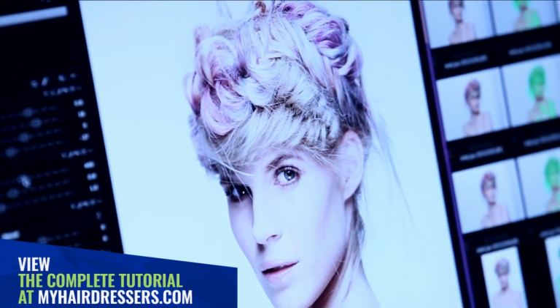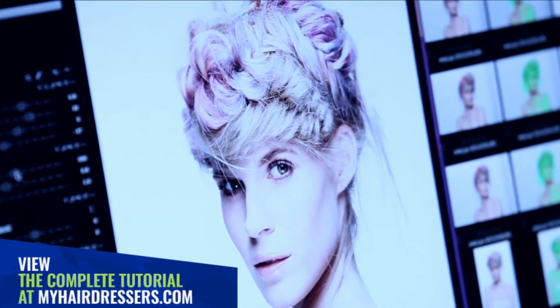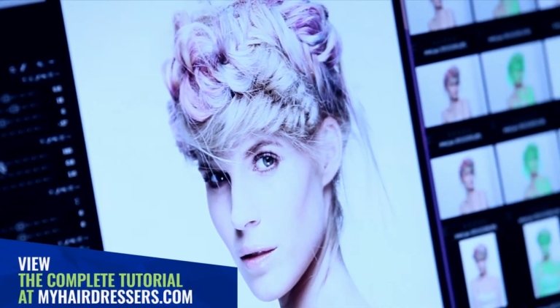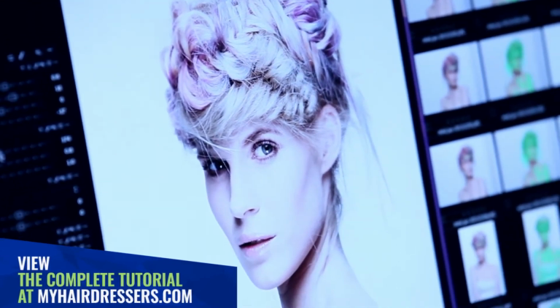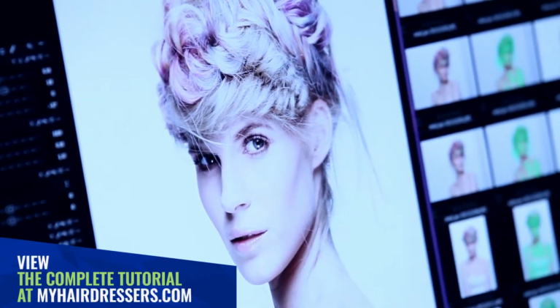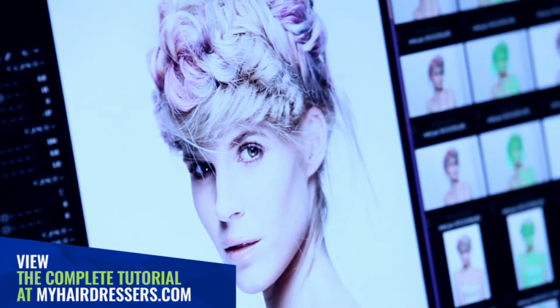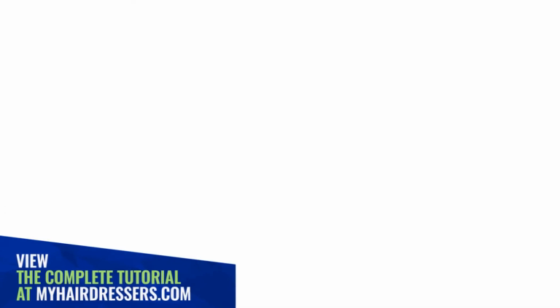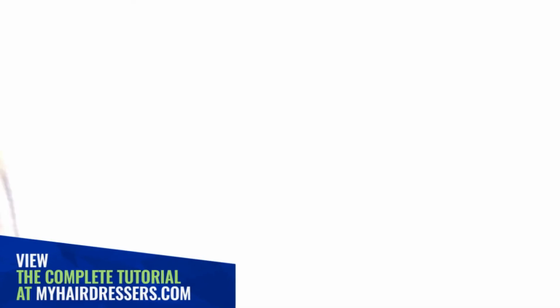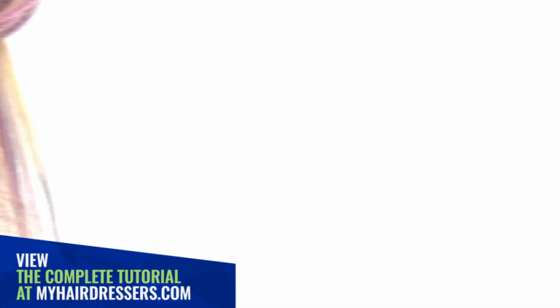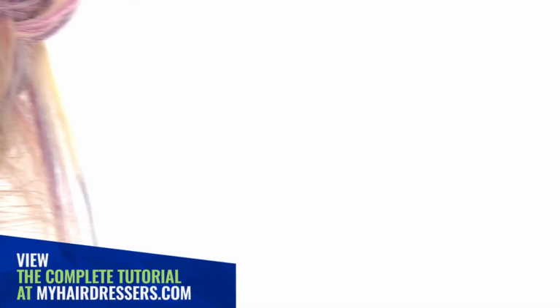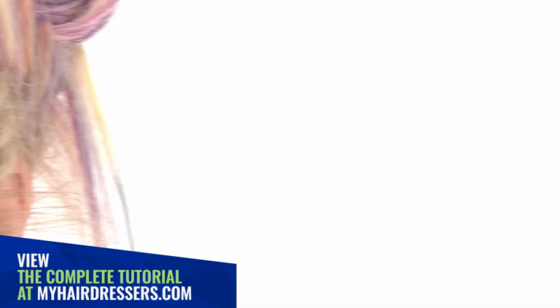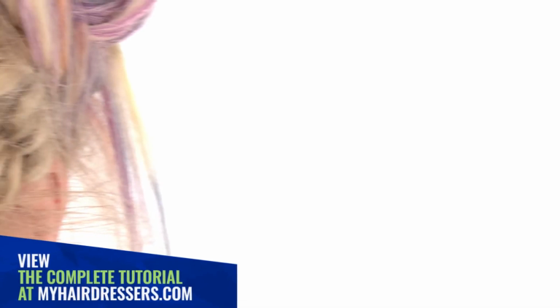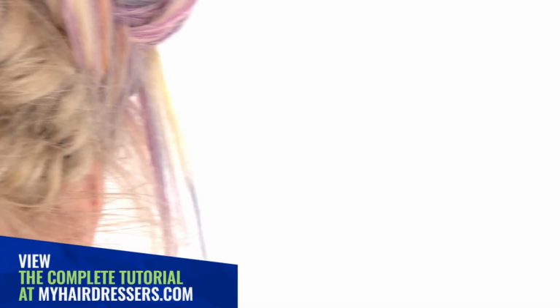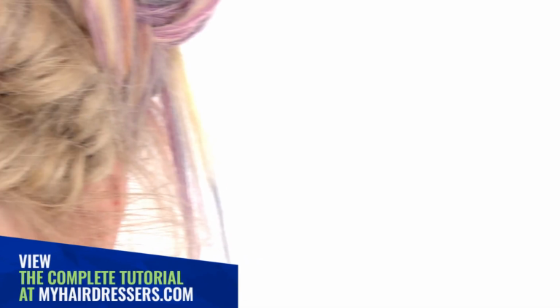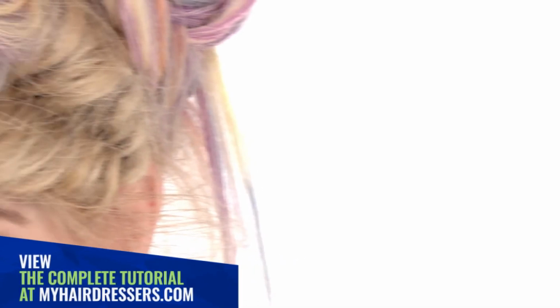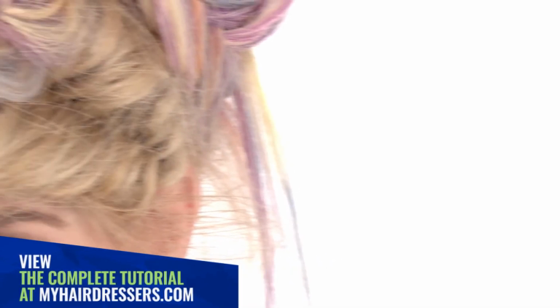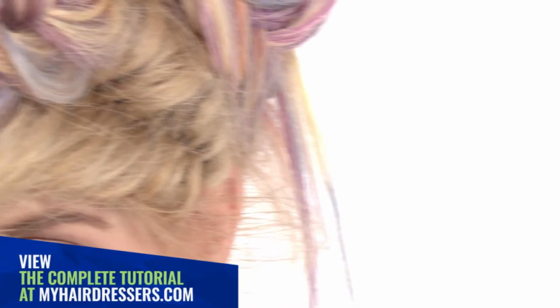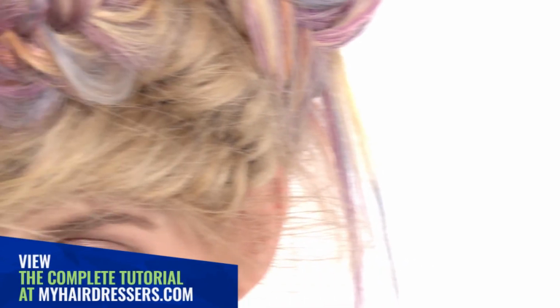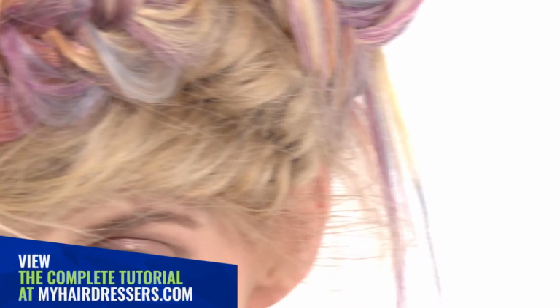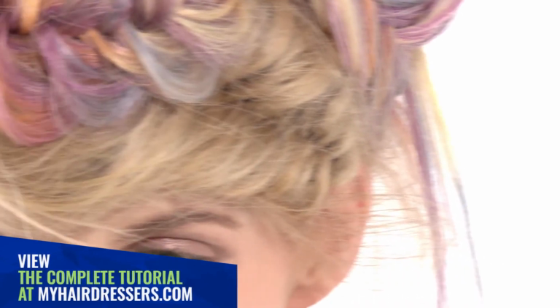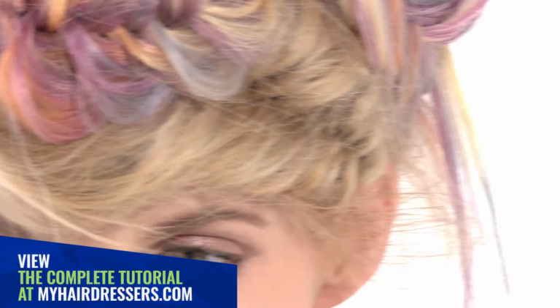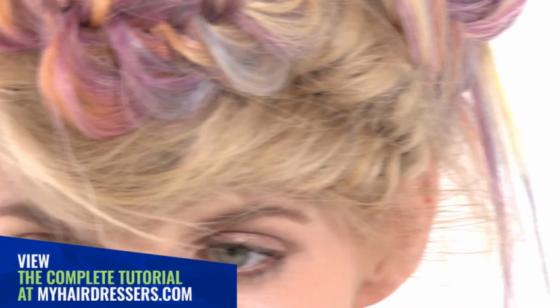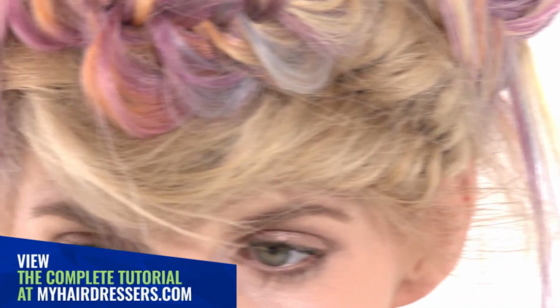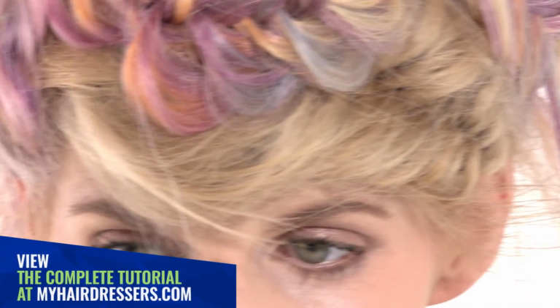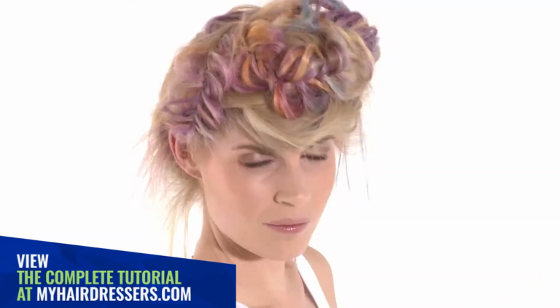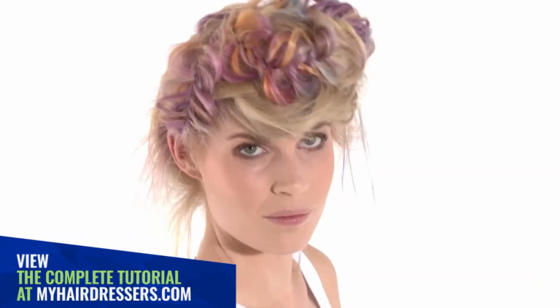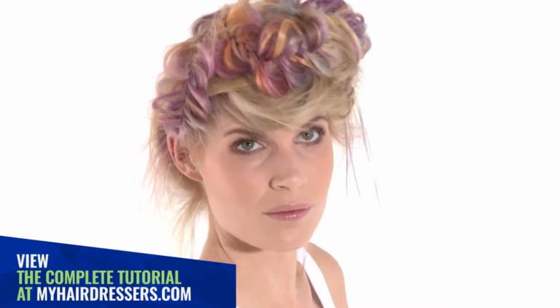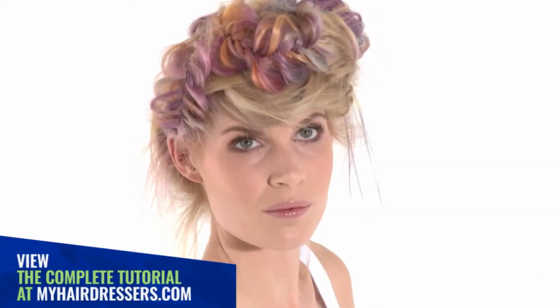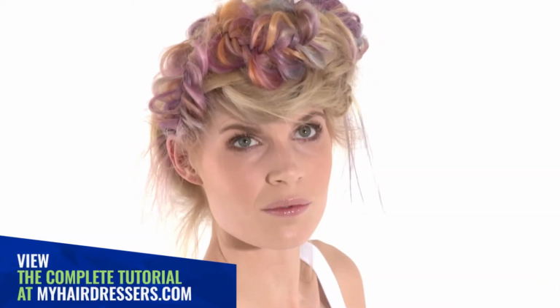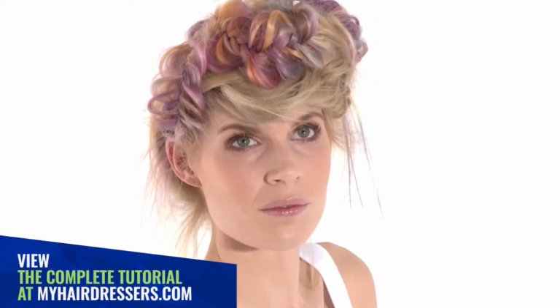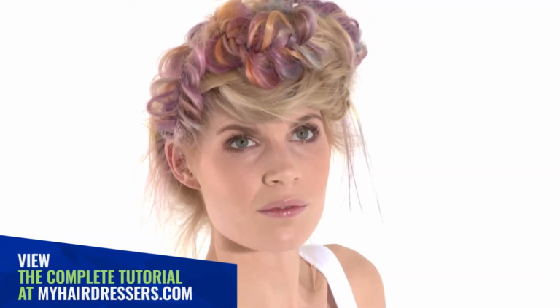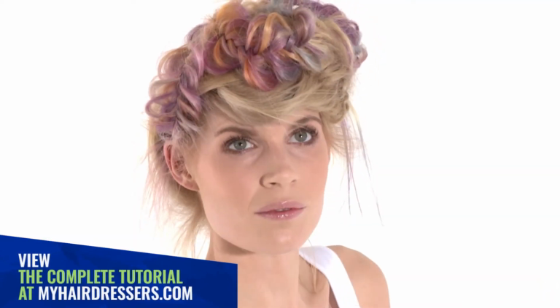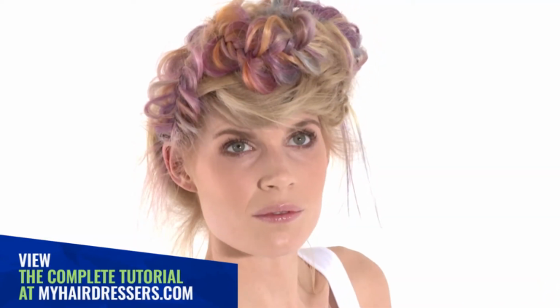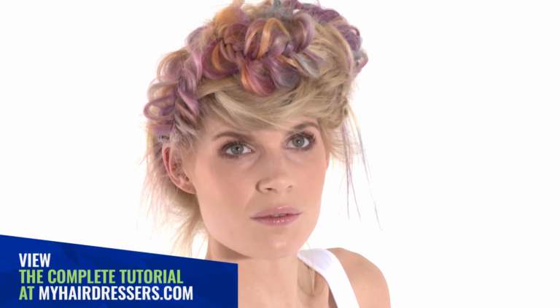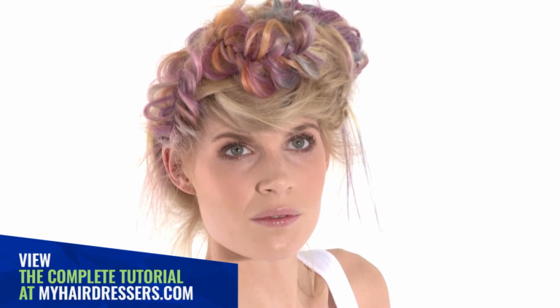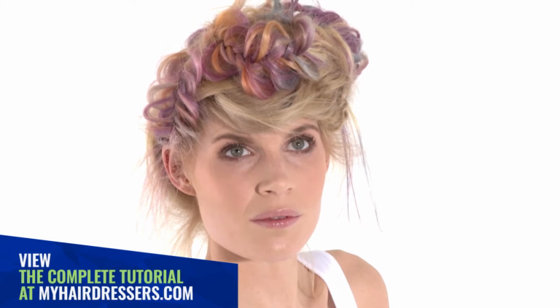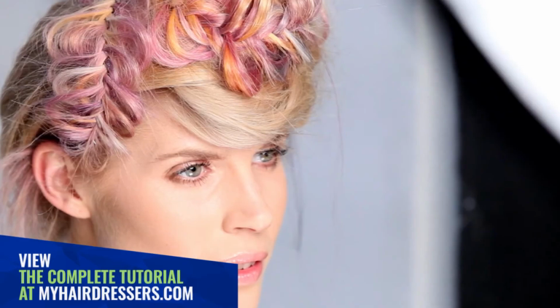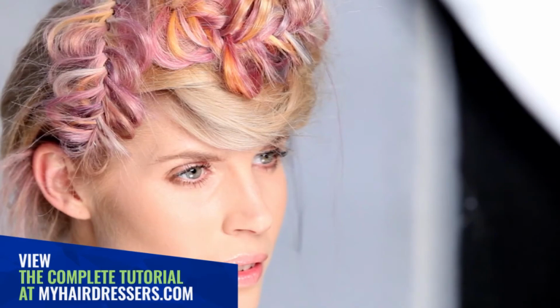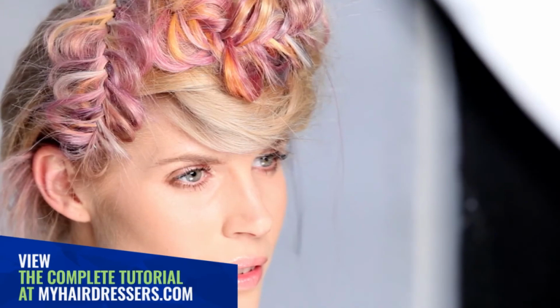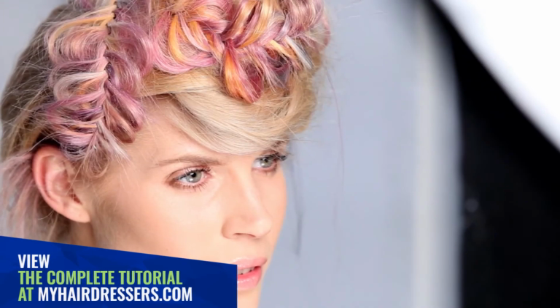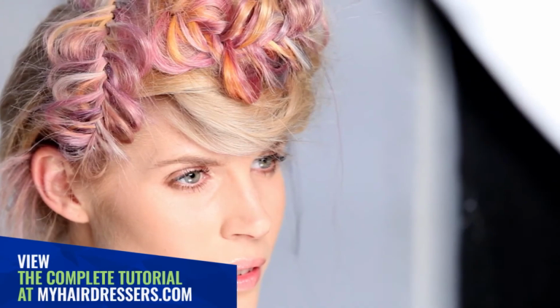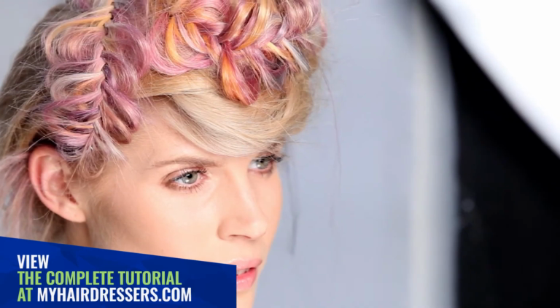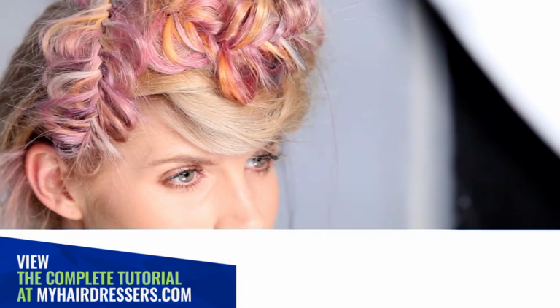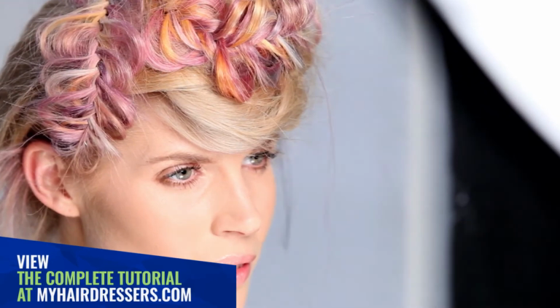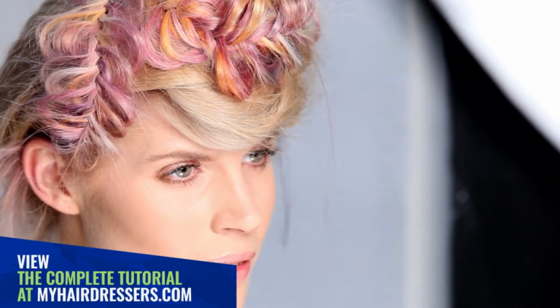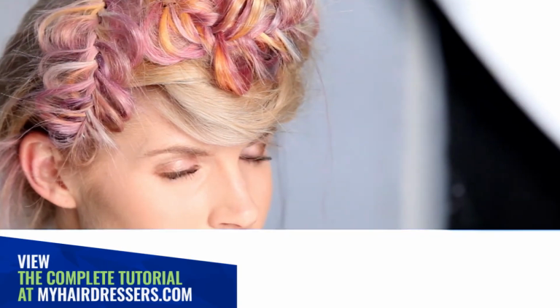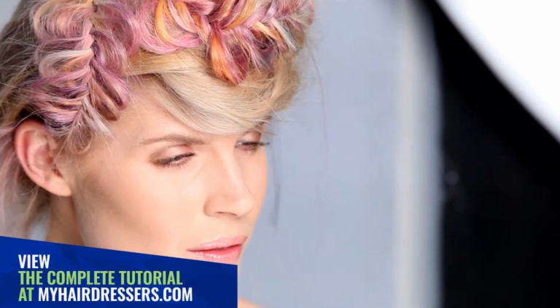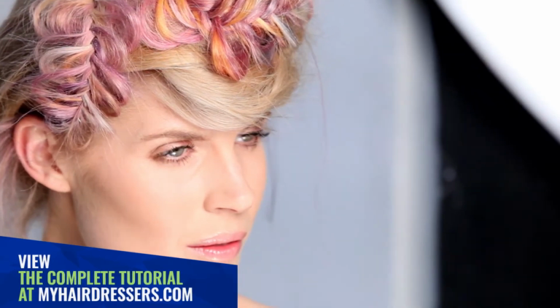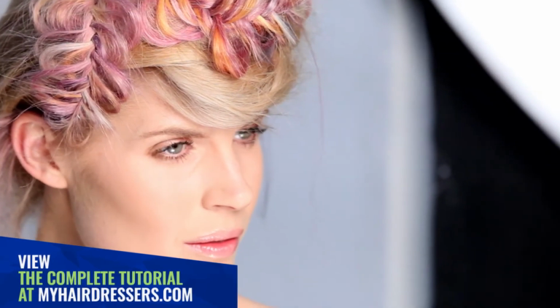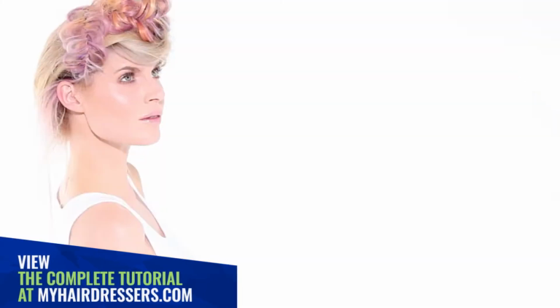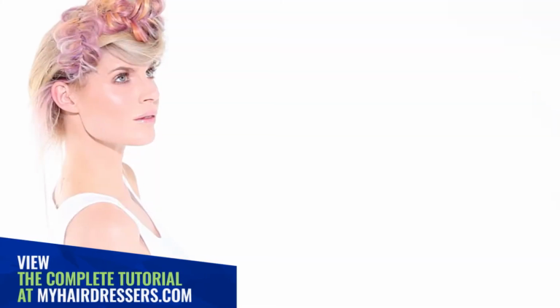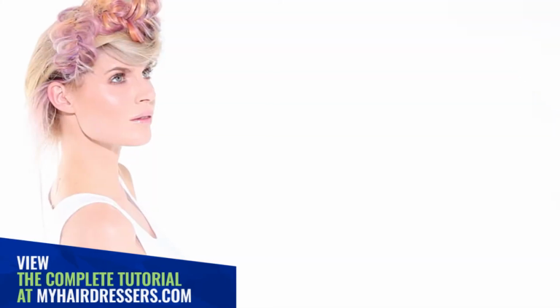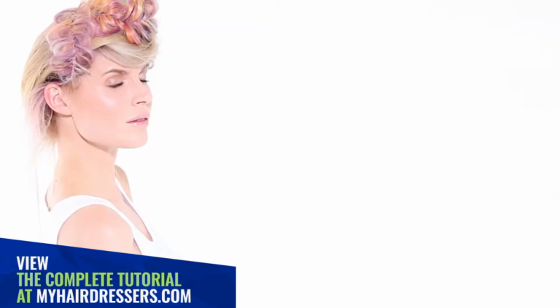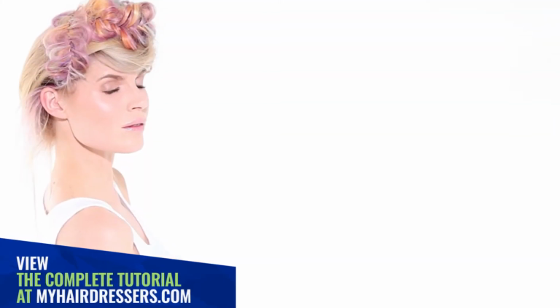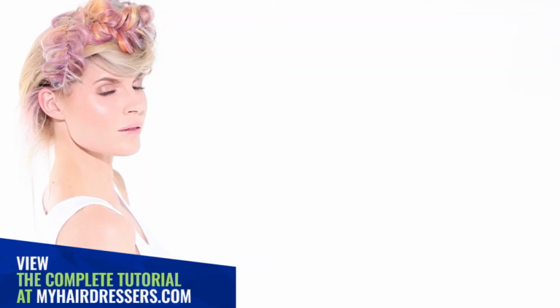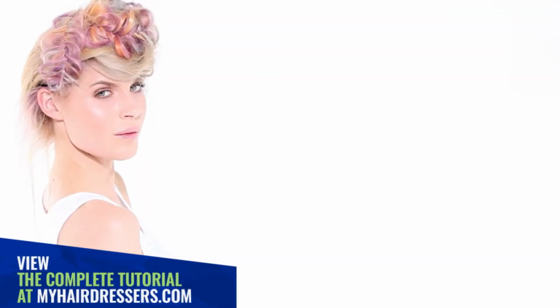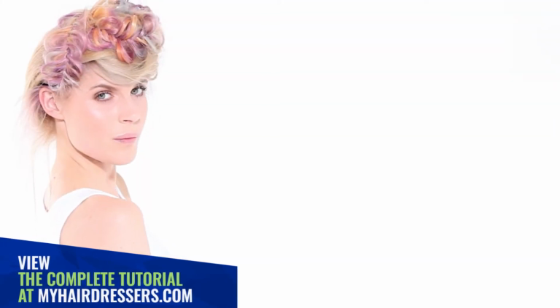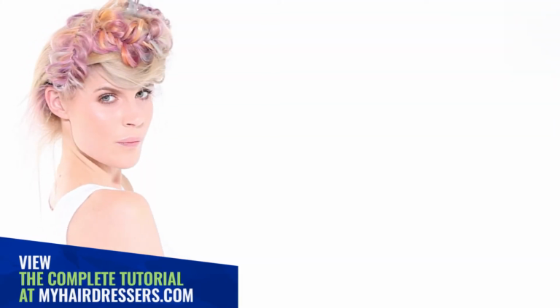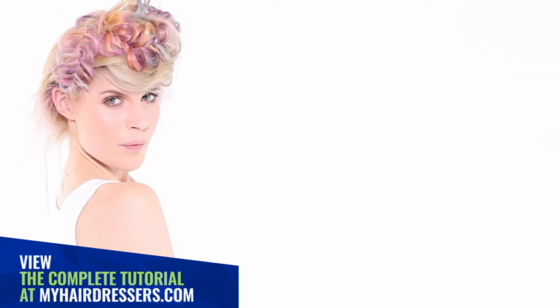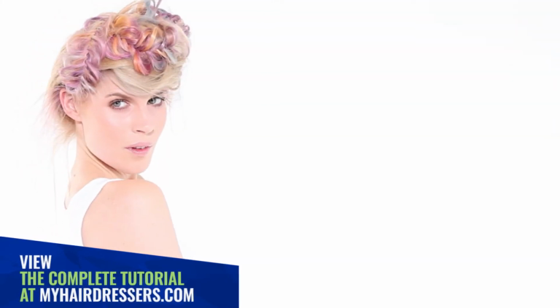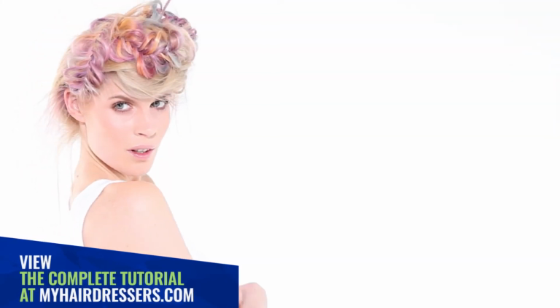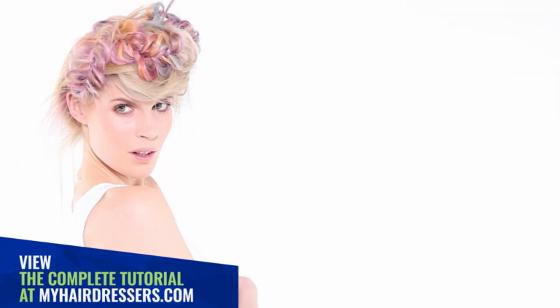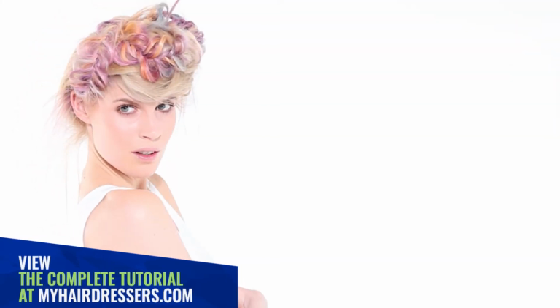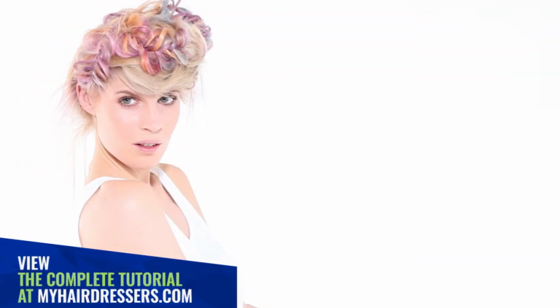The final result: a garland of muted pastoral tones that have been intertwined into an occasional style.